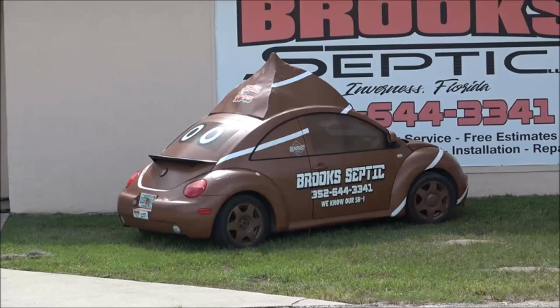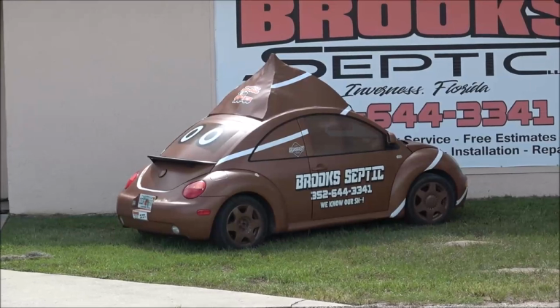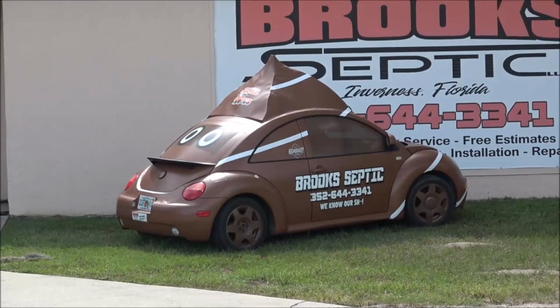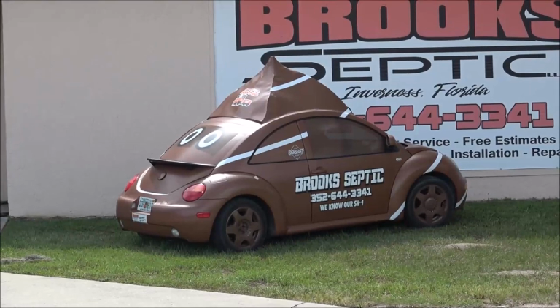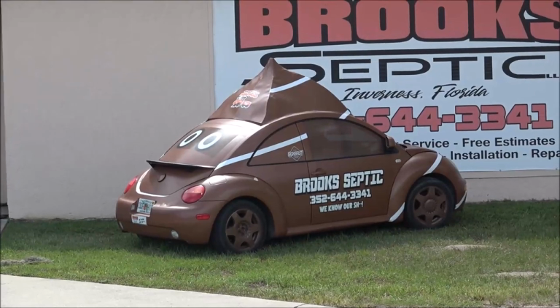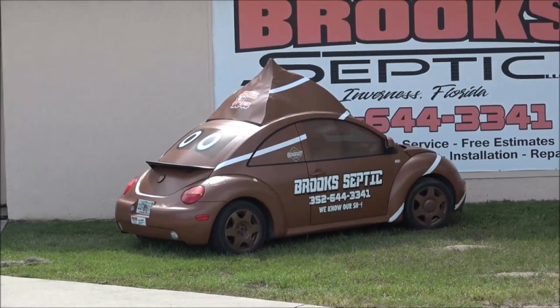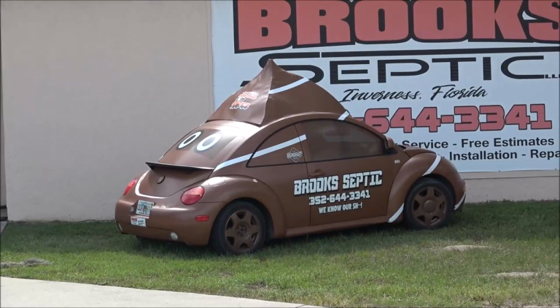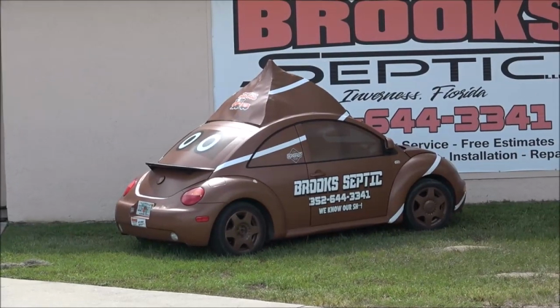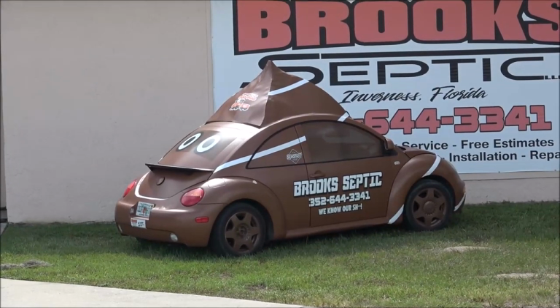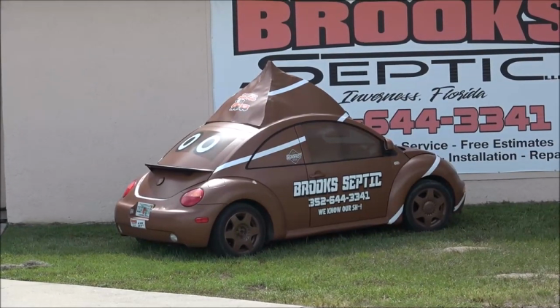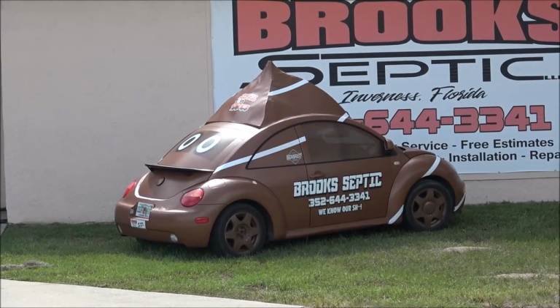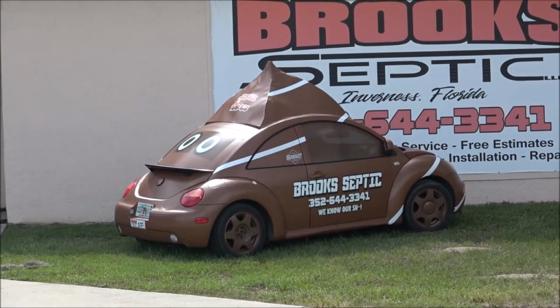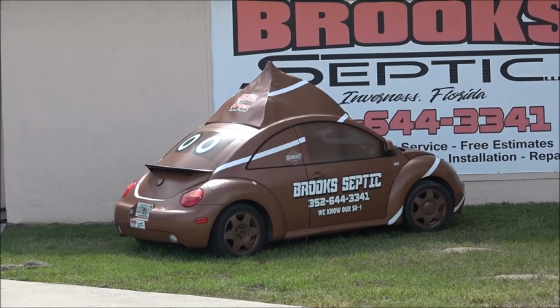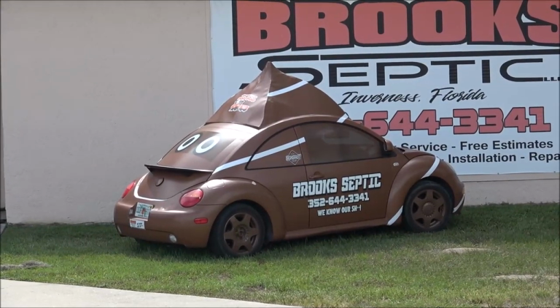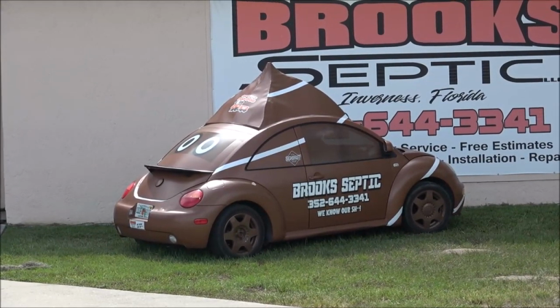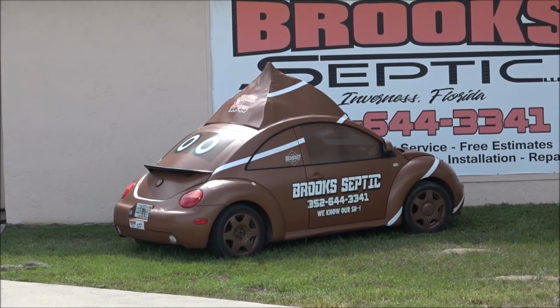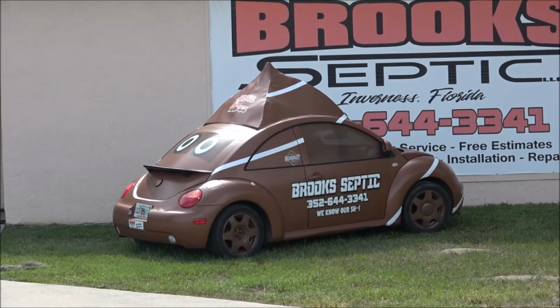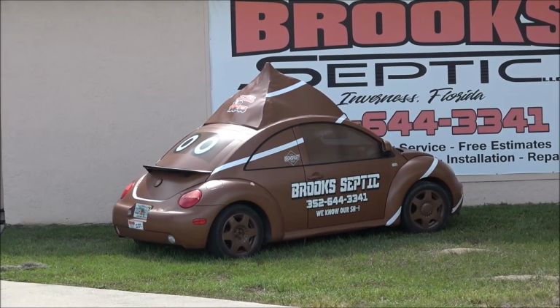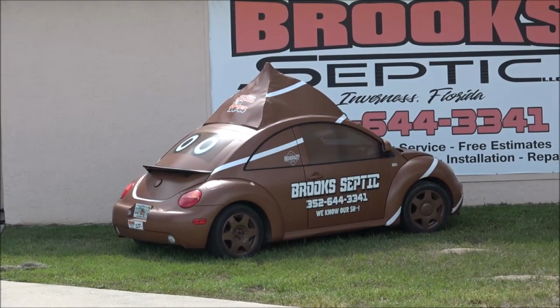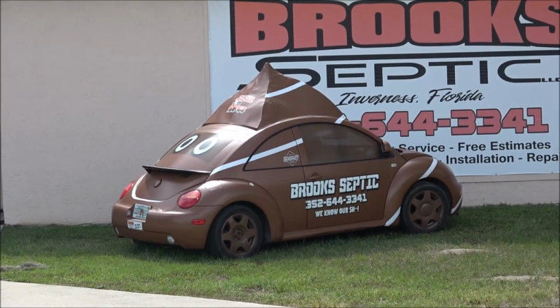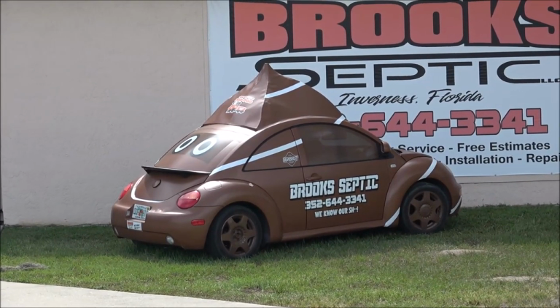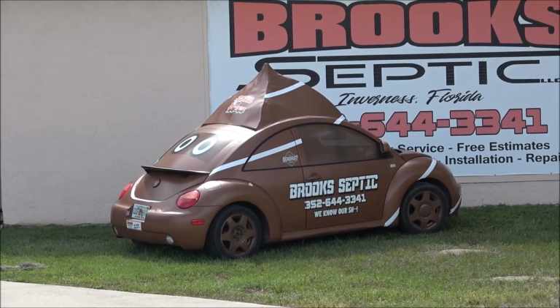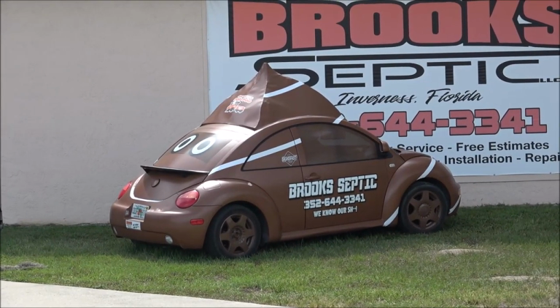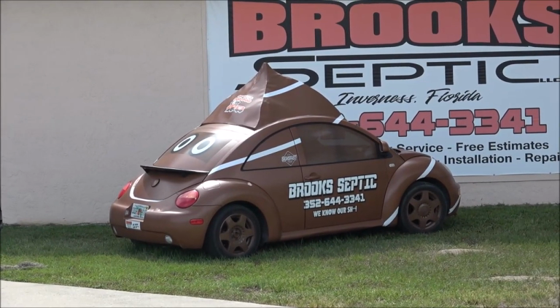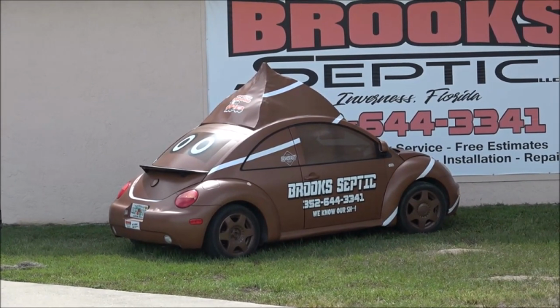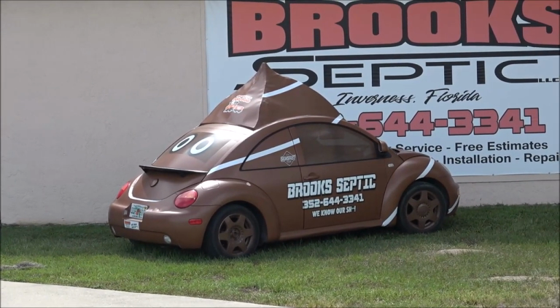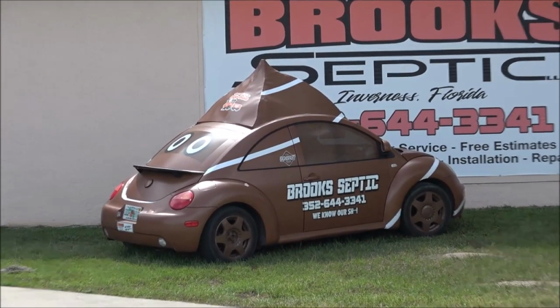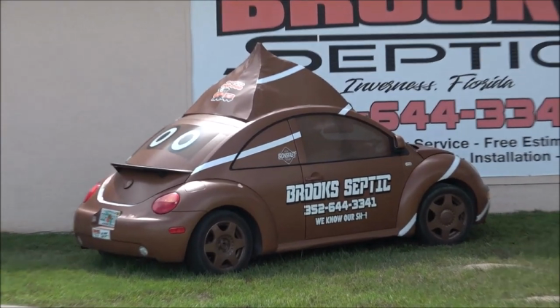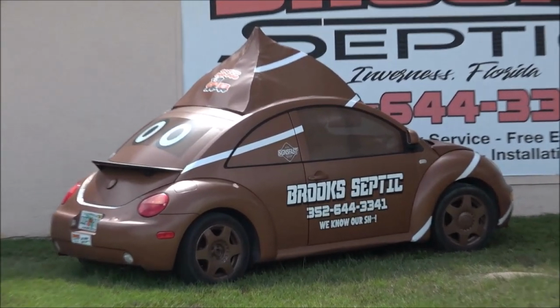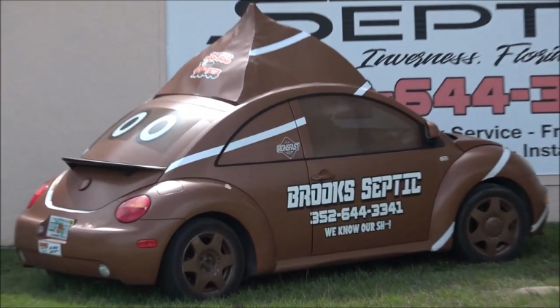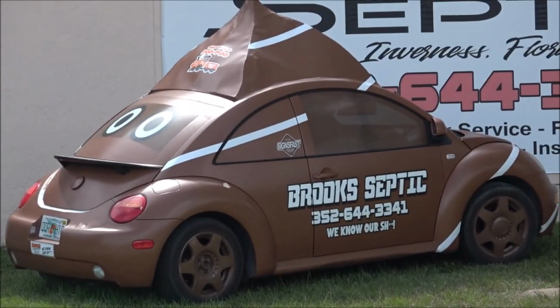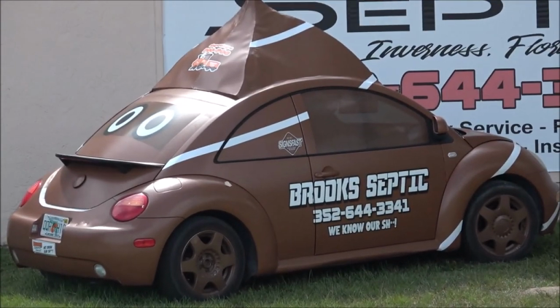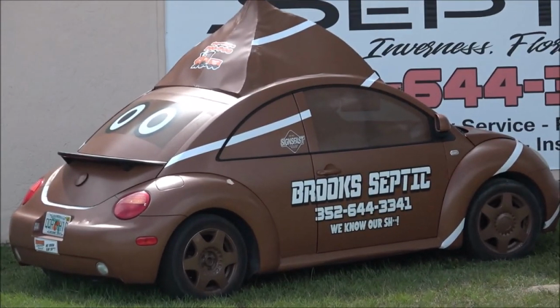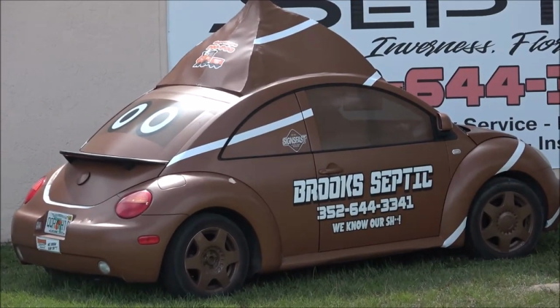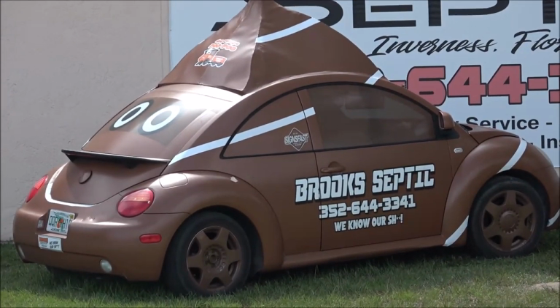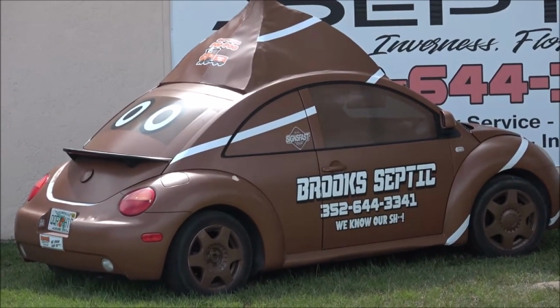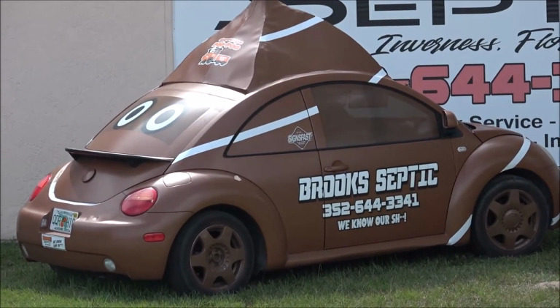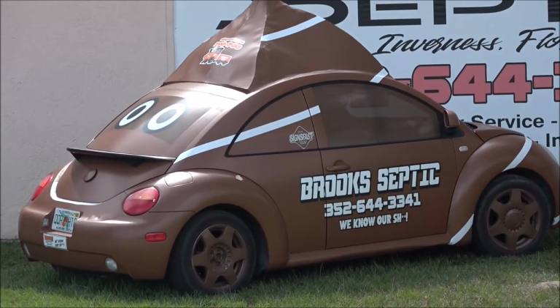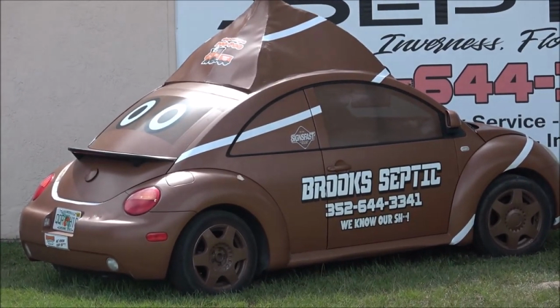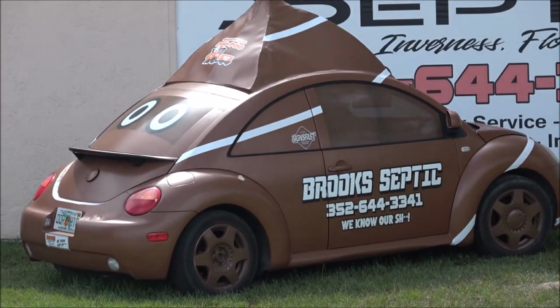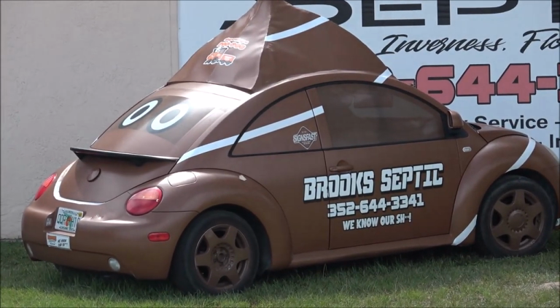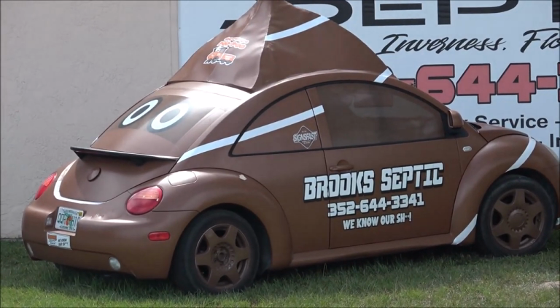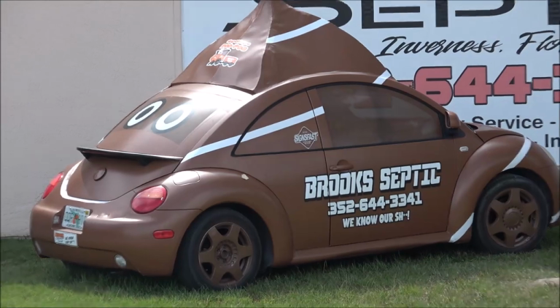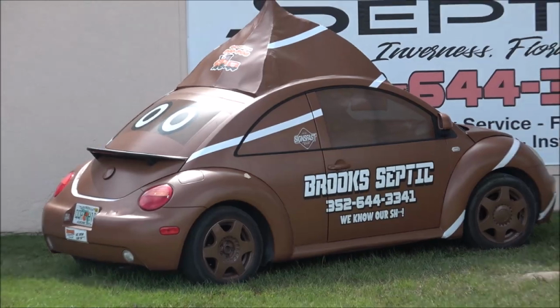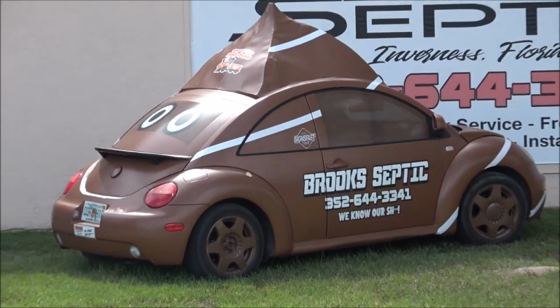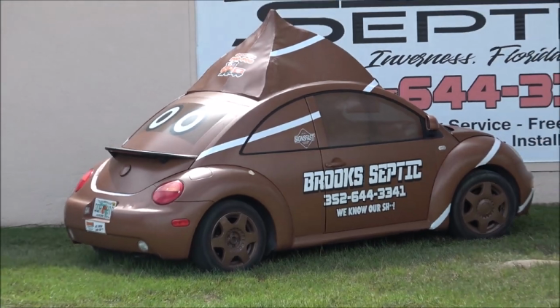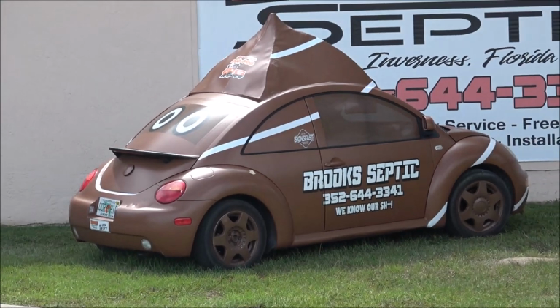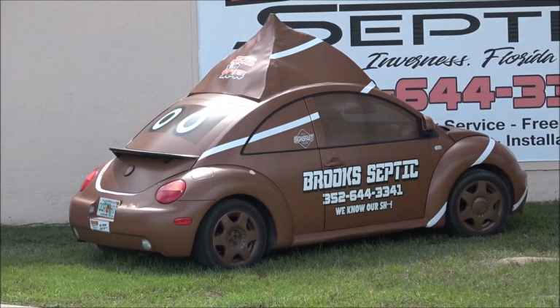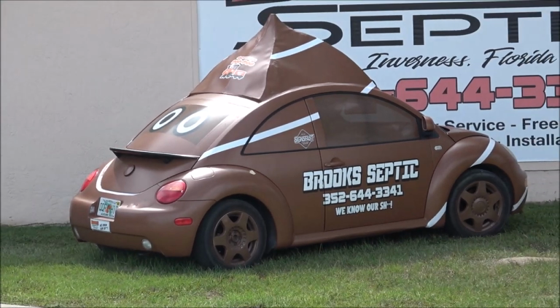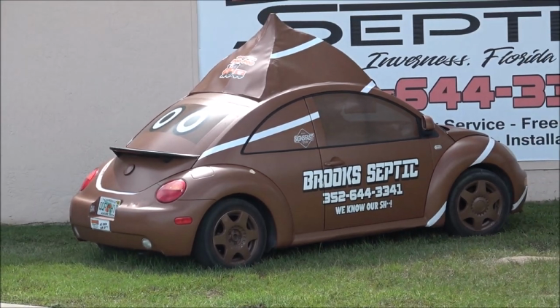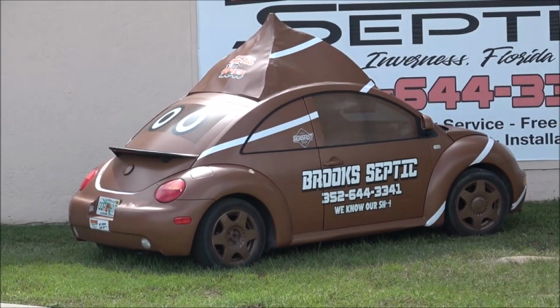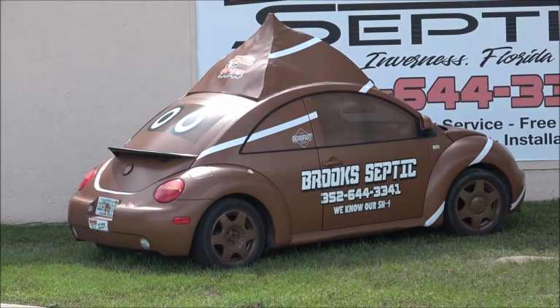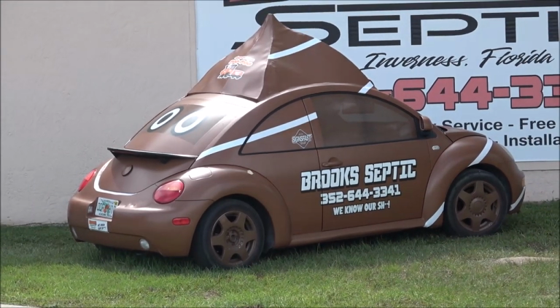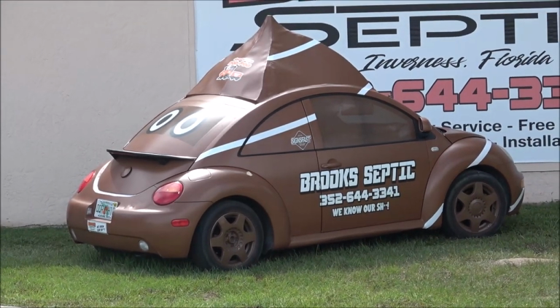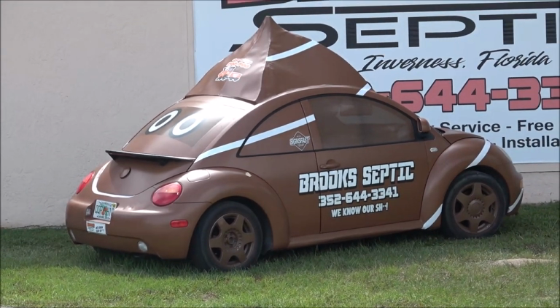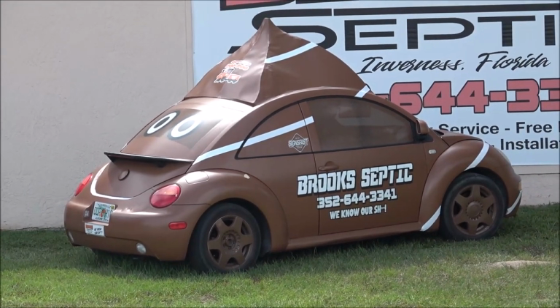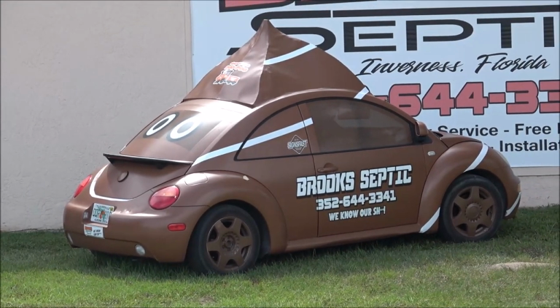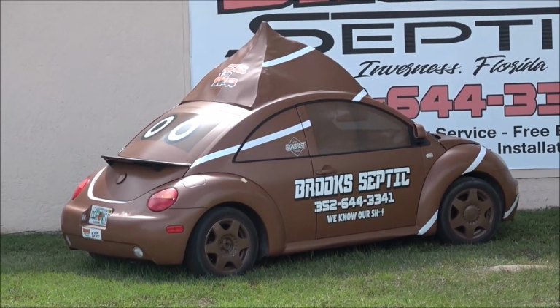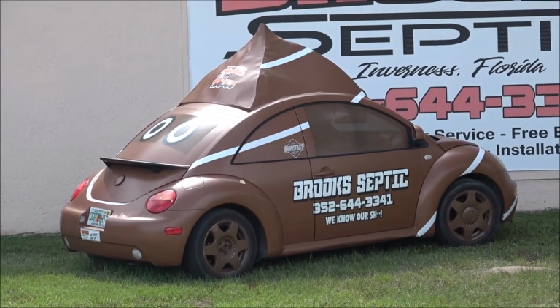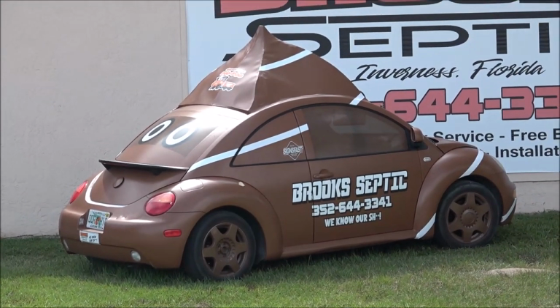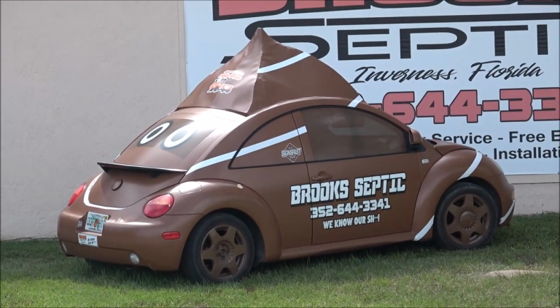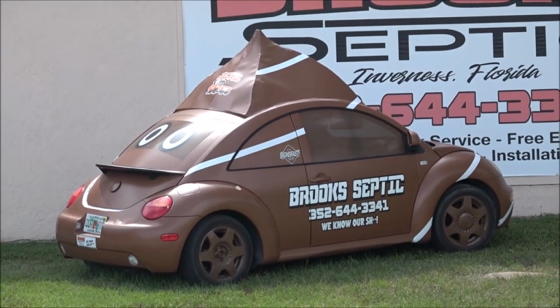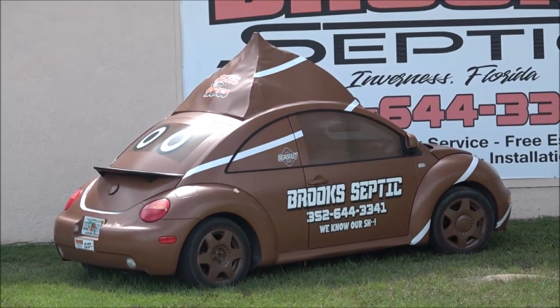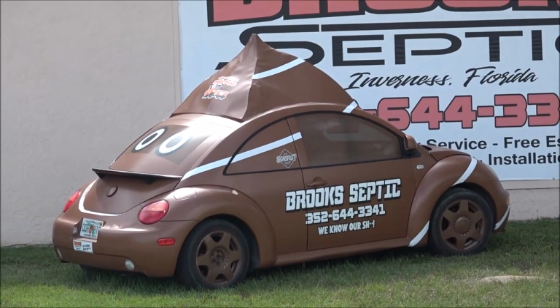Brooke's septic. That's a pretty crappy car.